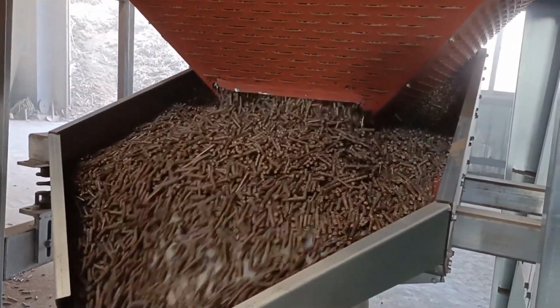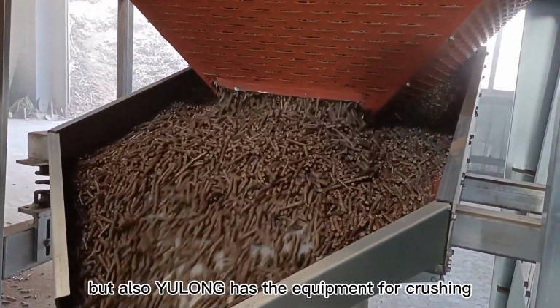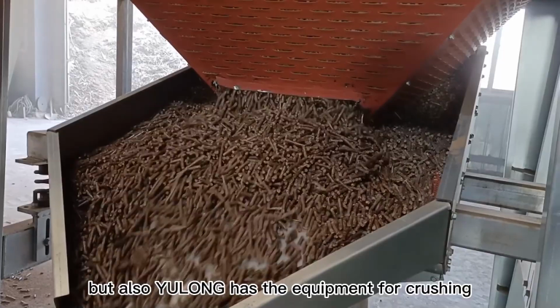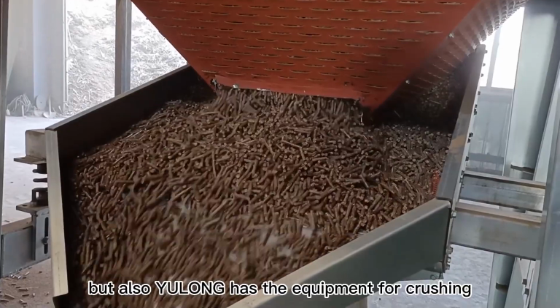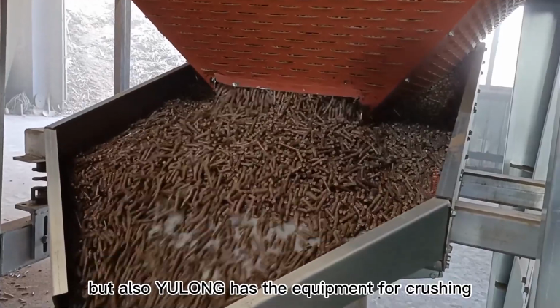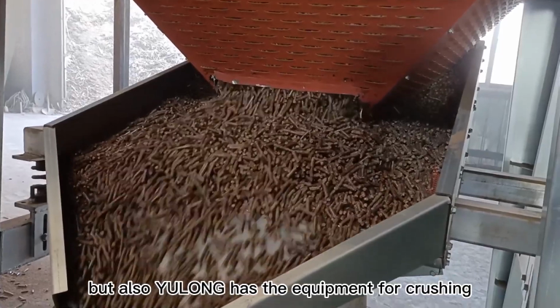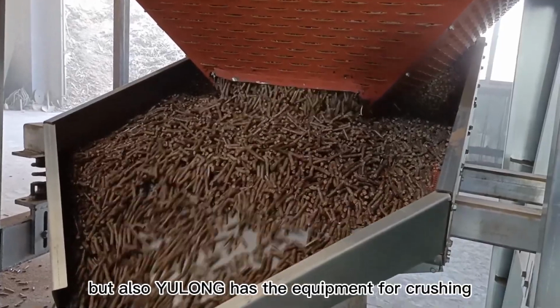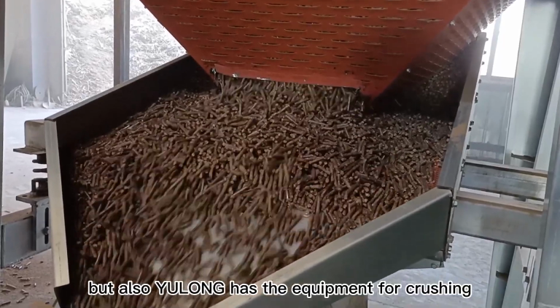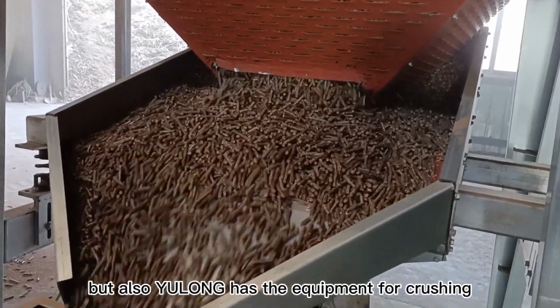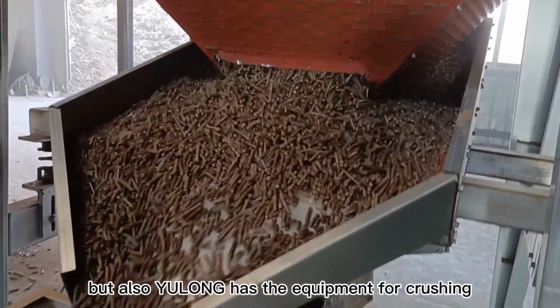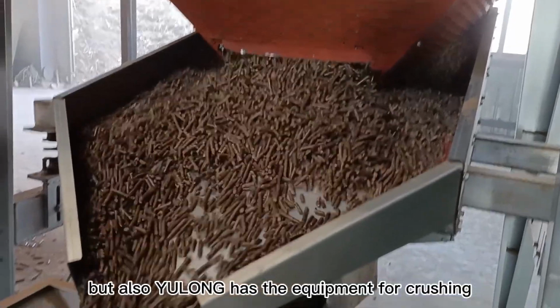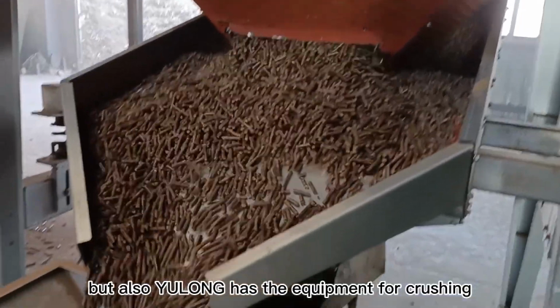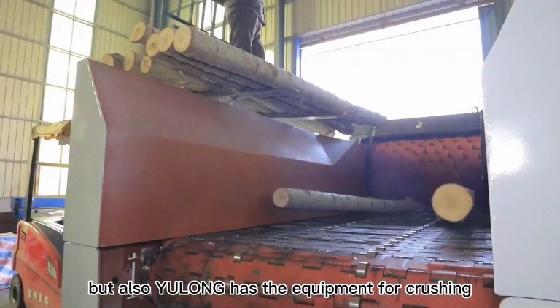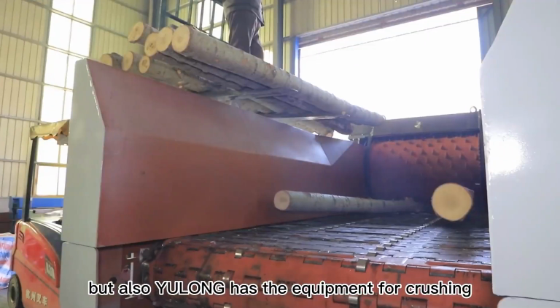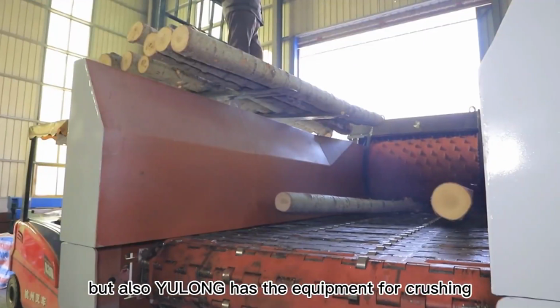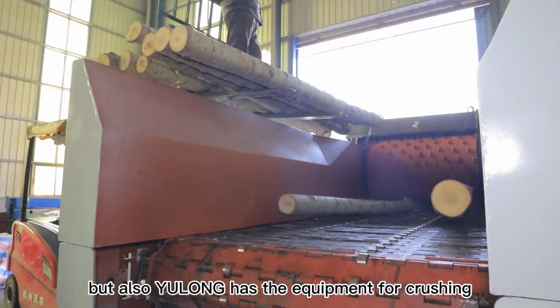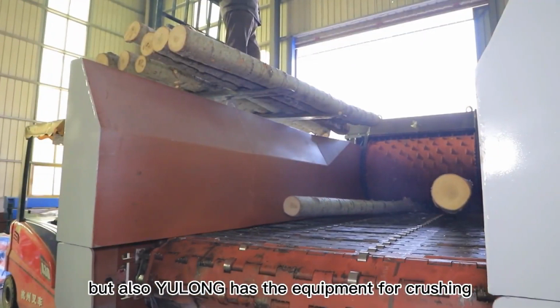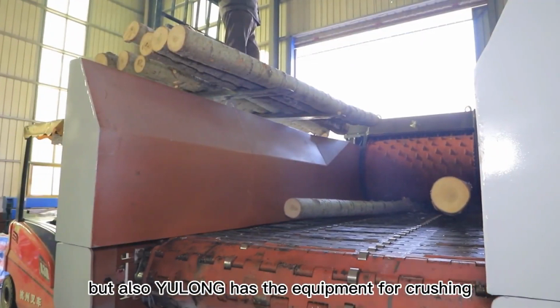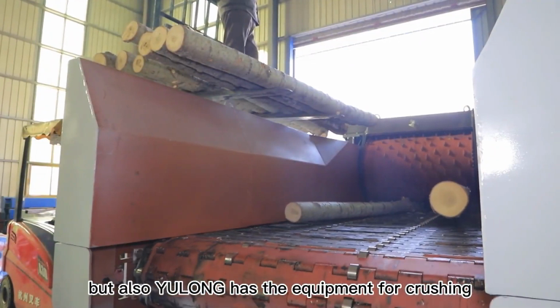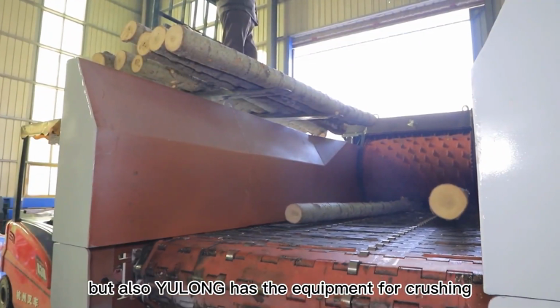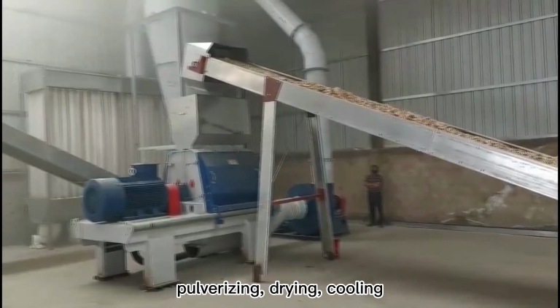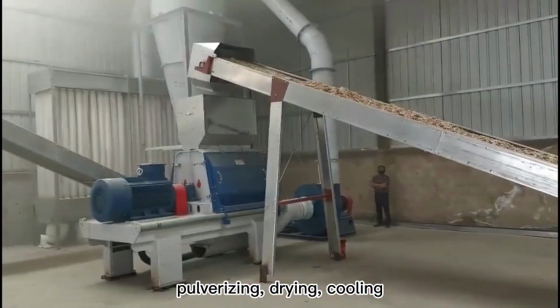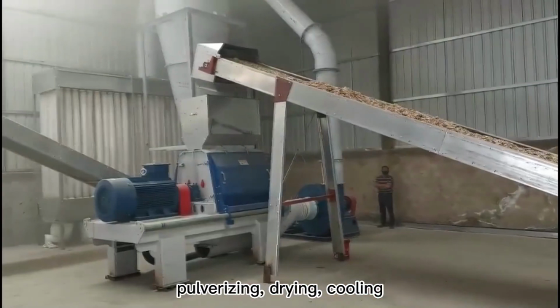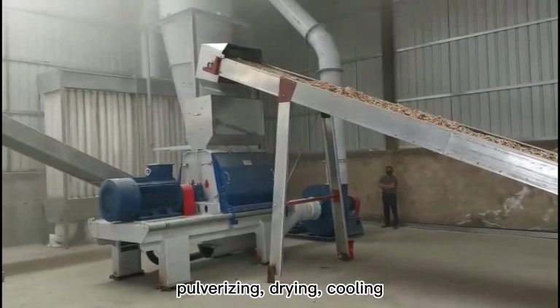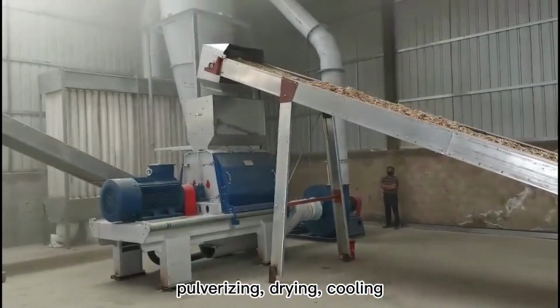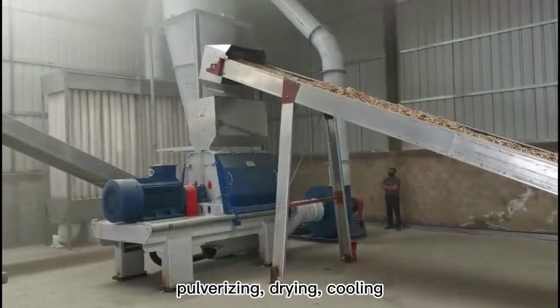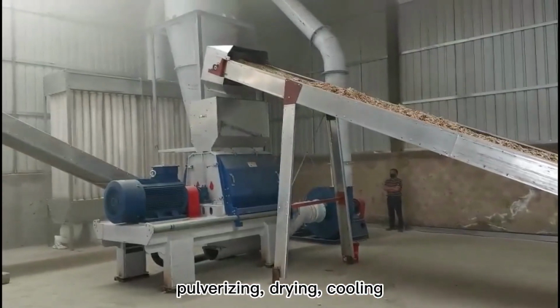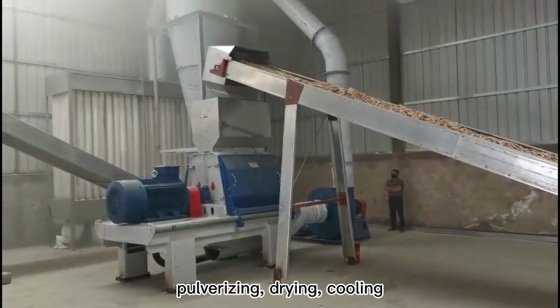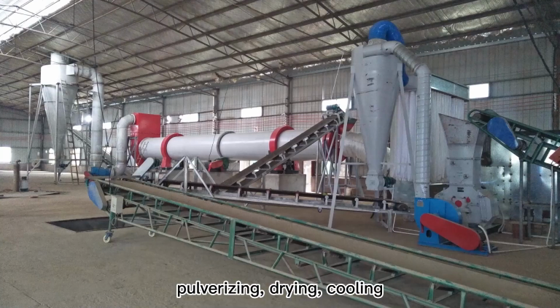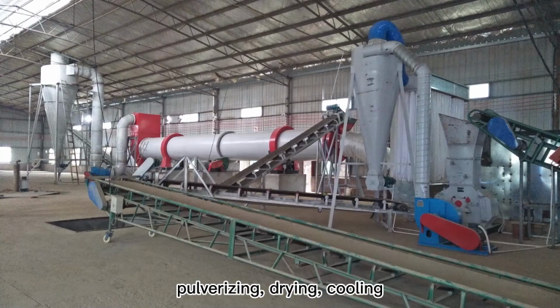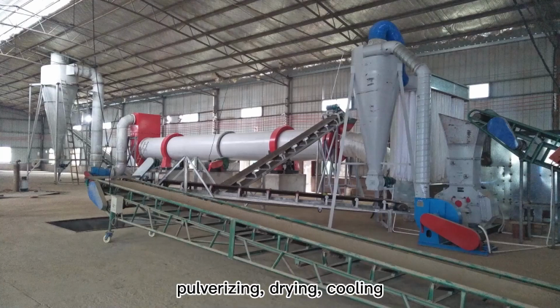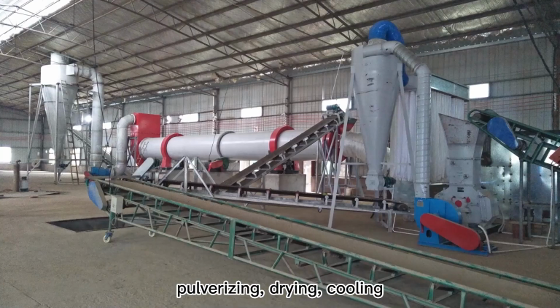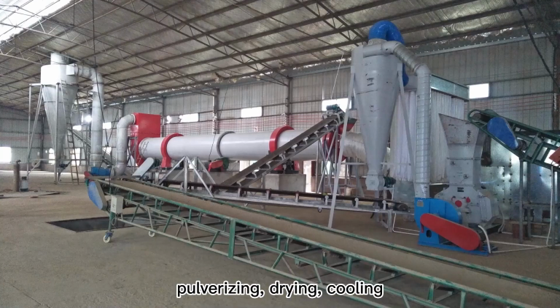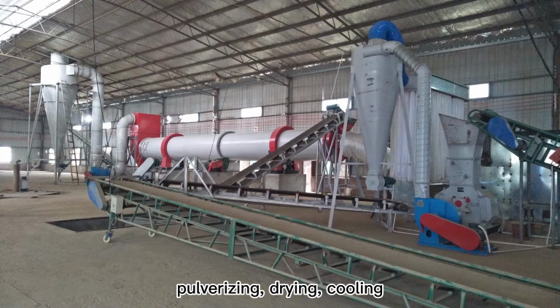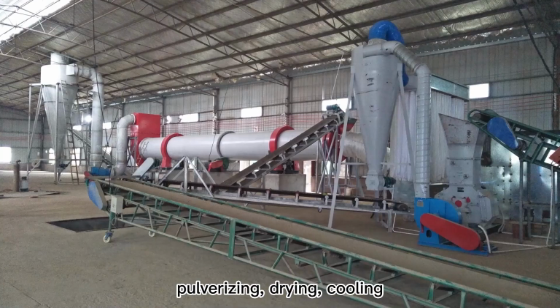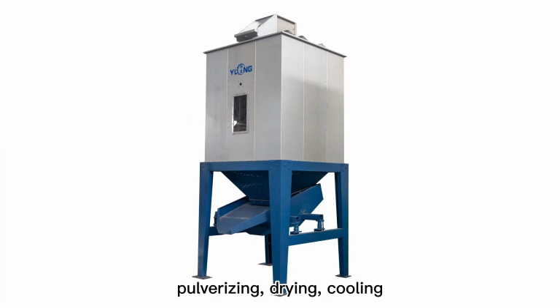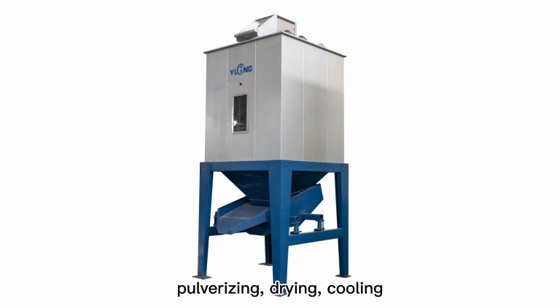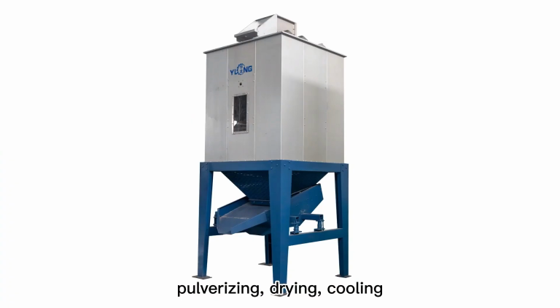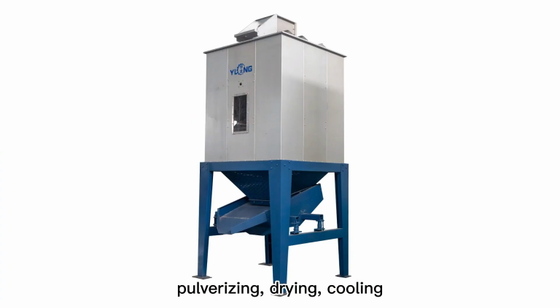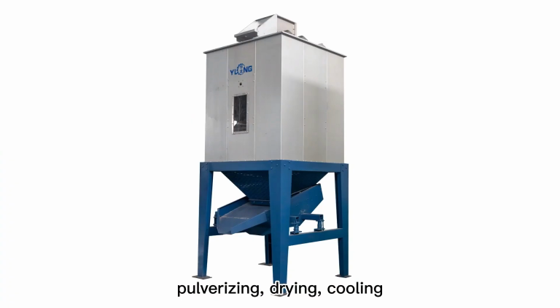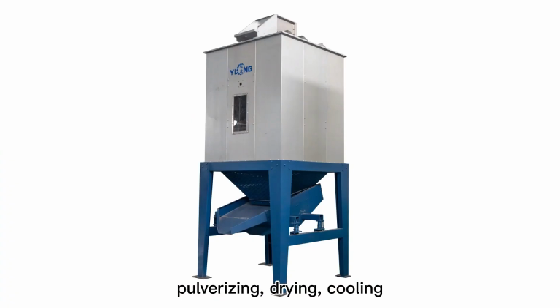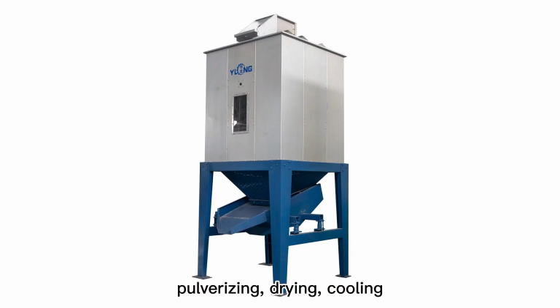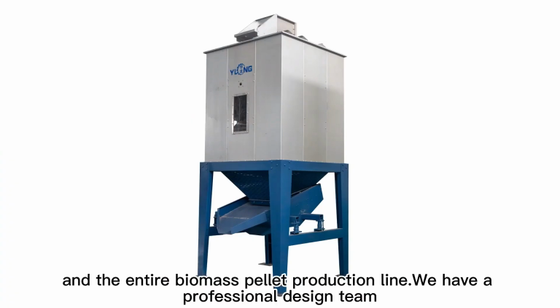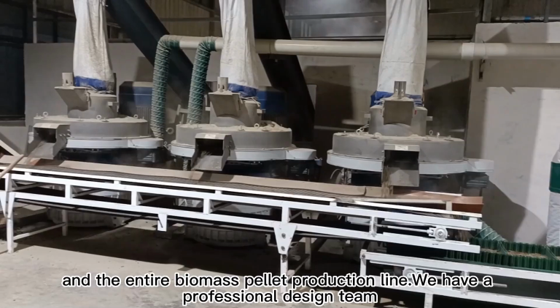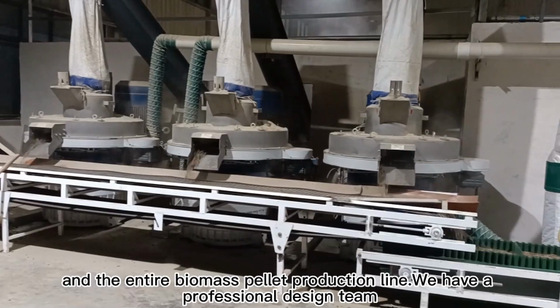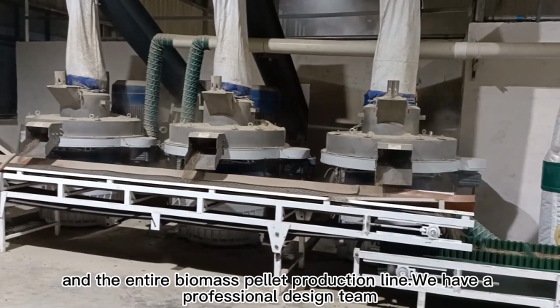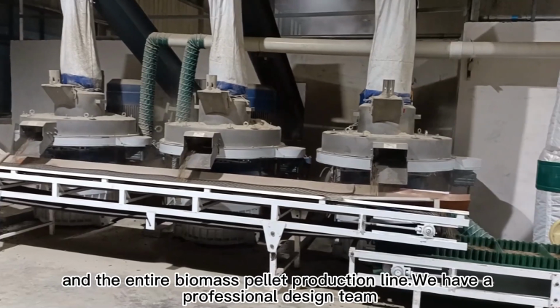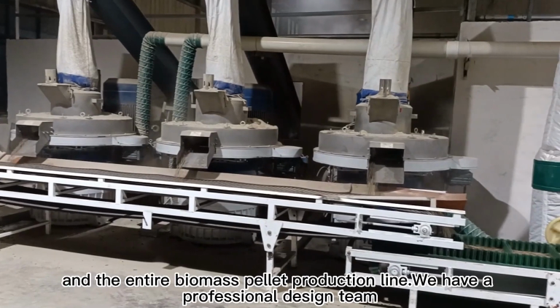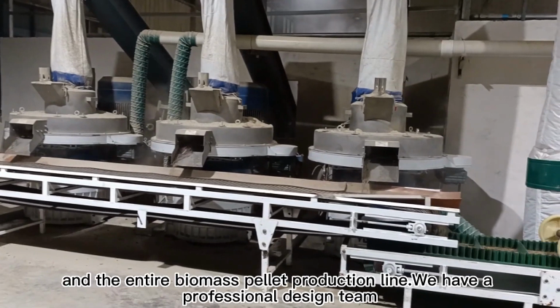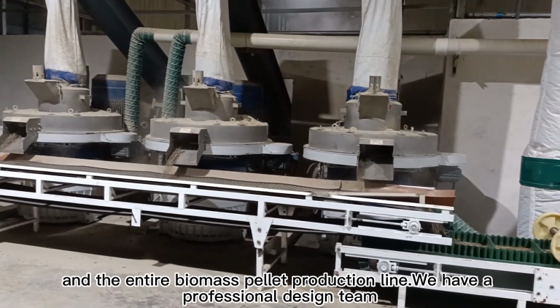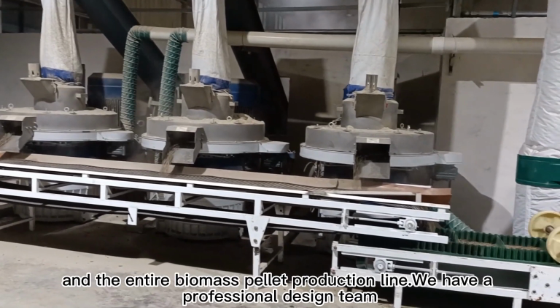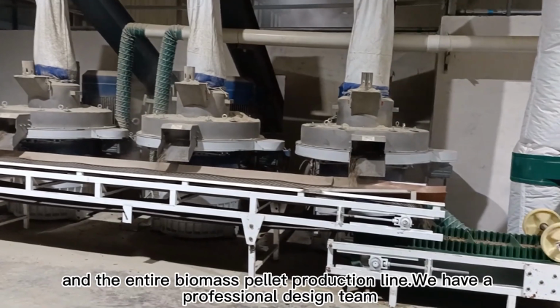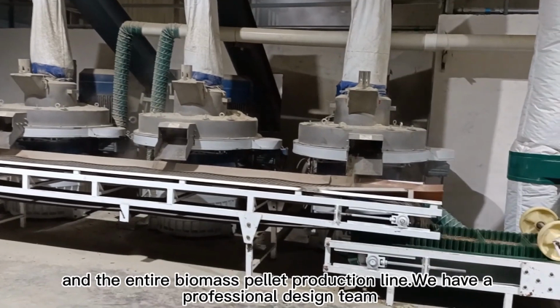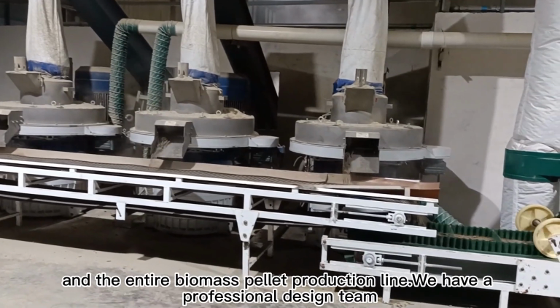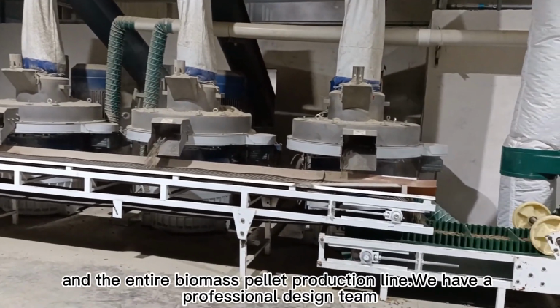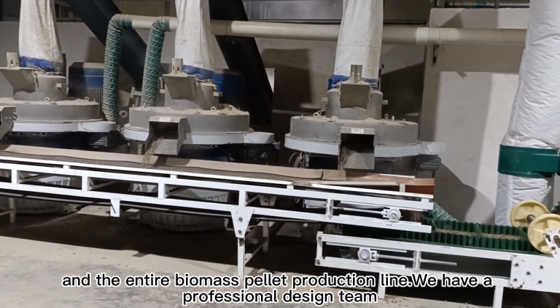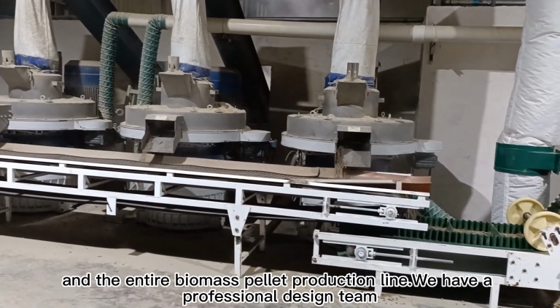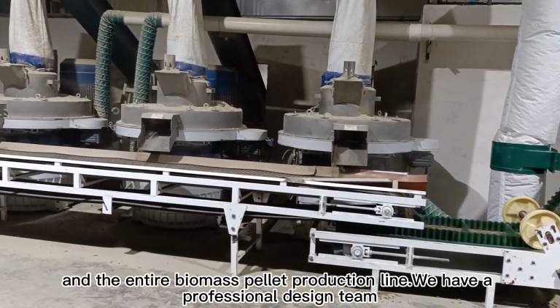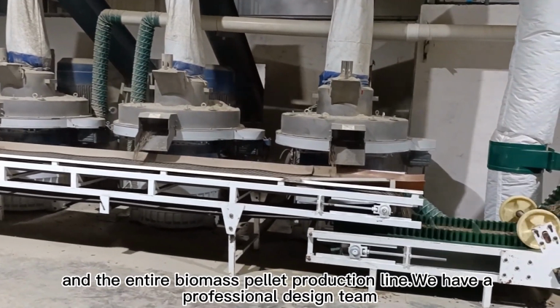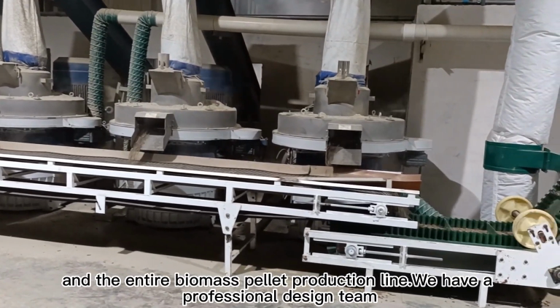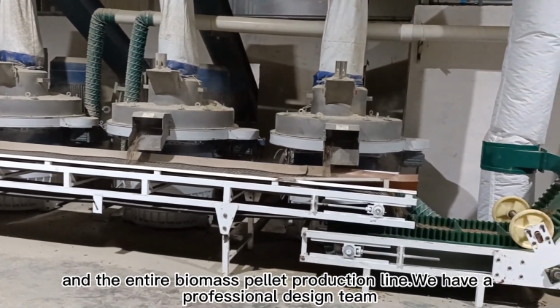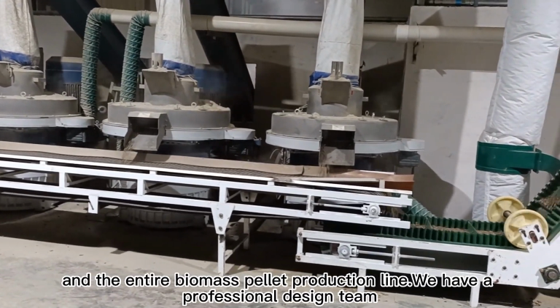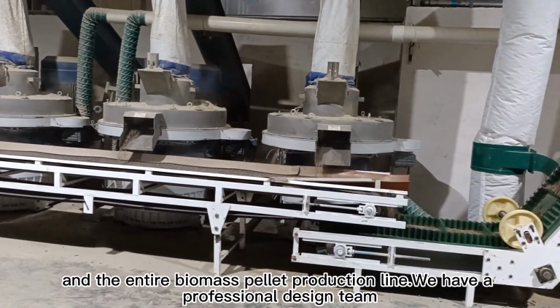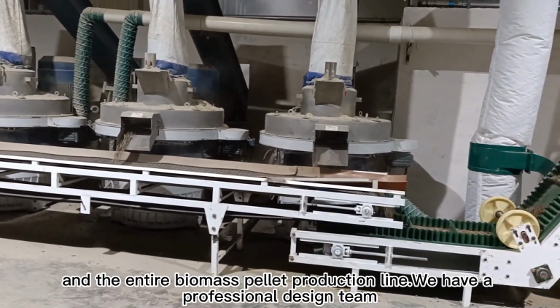Not only the pellet machine, but Yulong also has equipment for crushing, pulverizing, drying, cooling, and the entire biomass pellet production line.